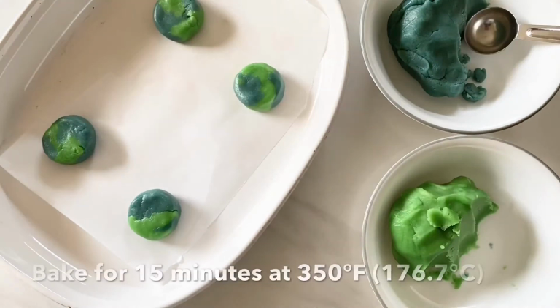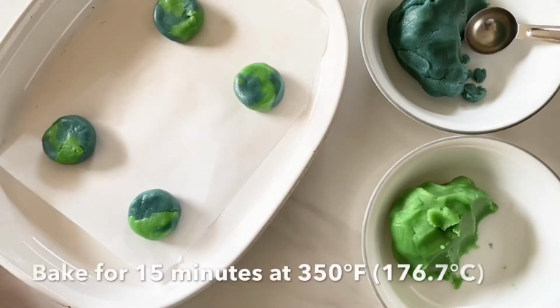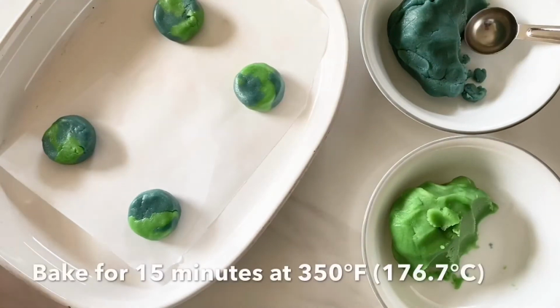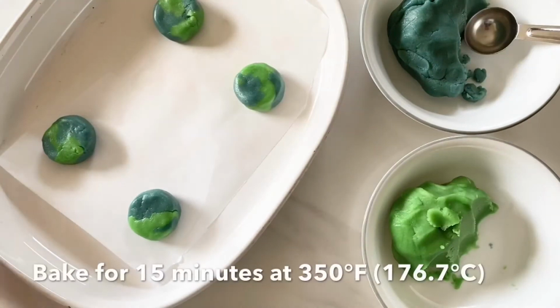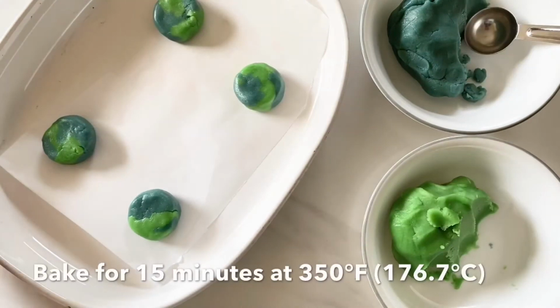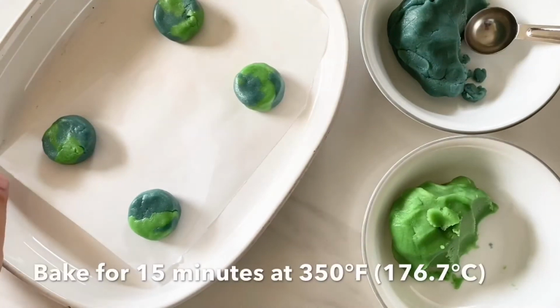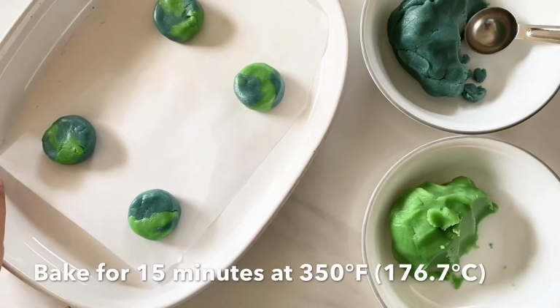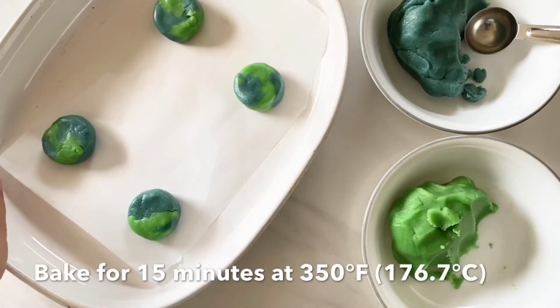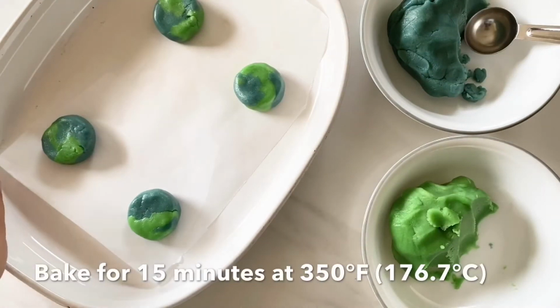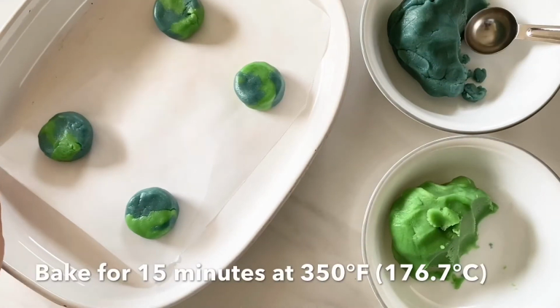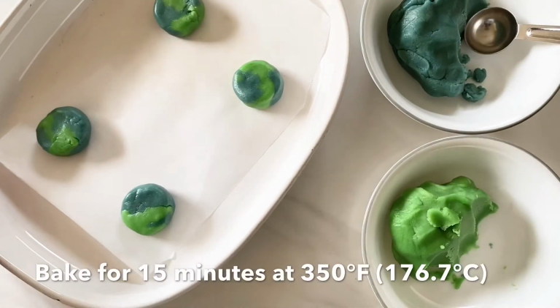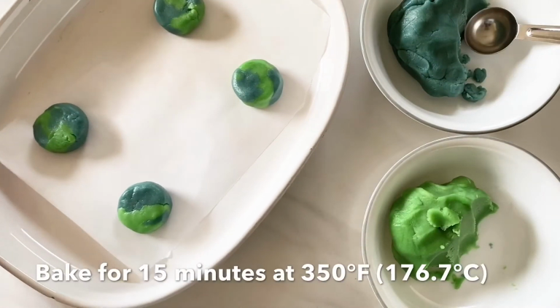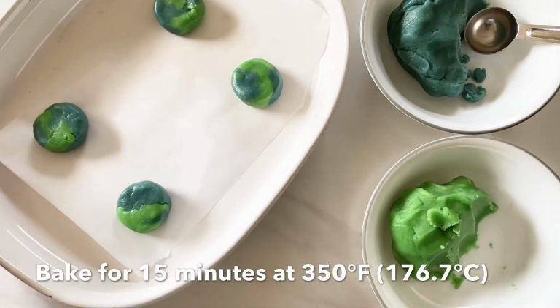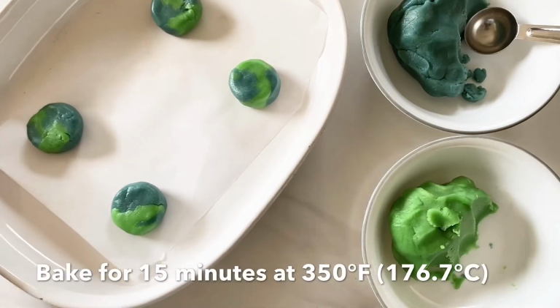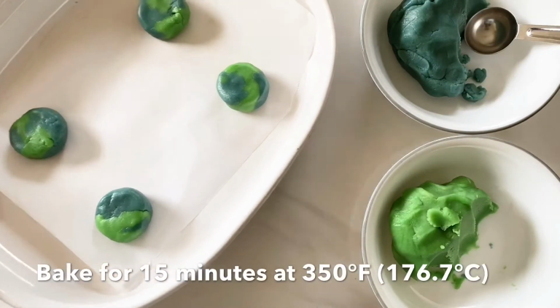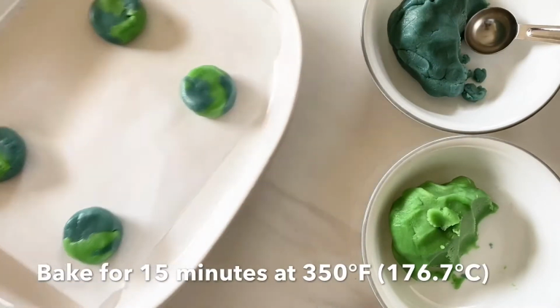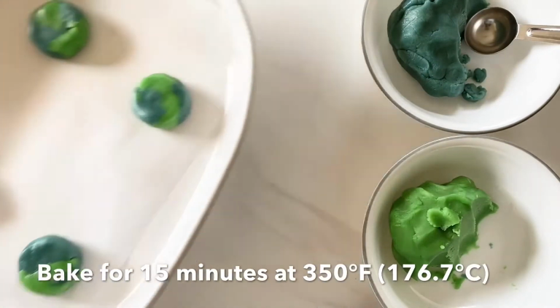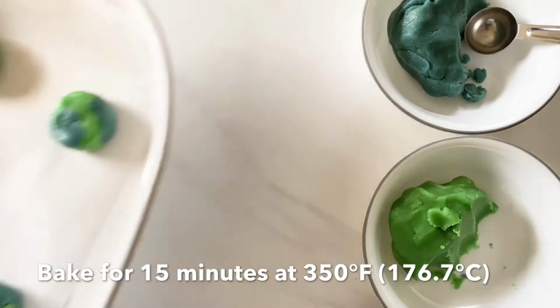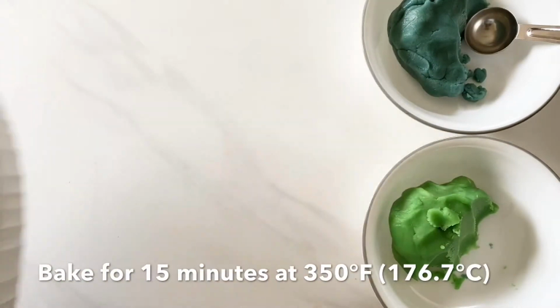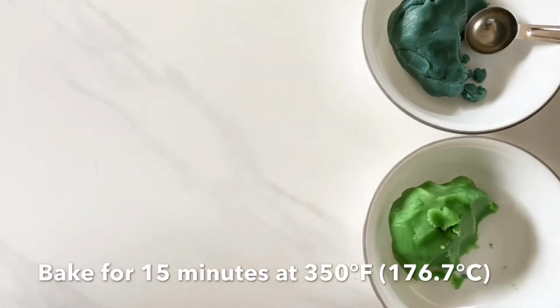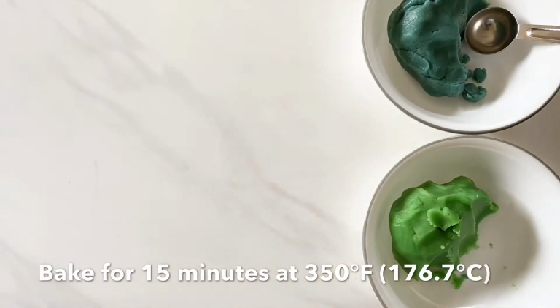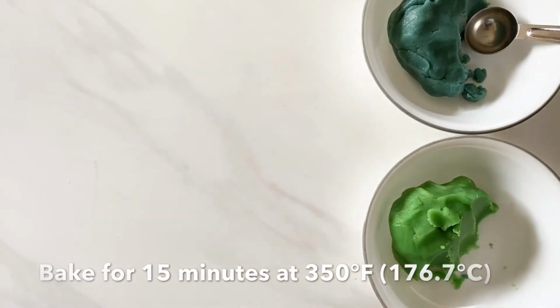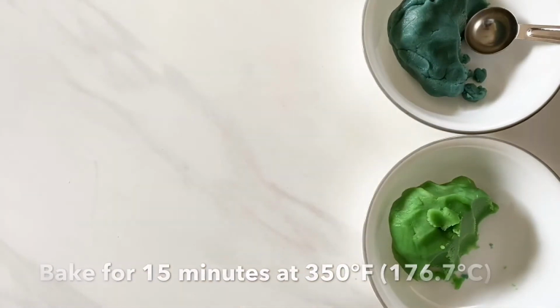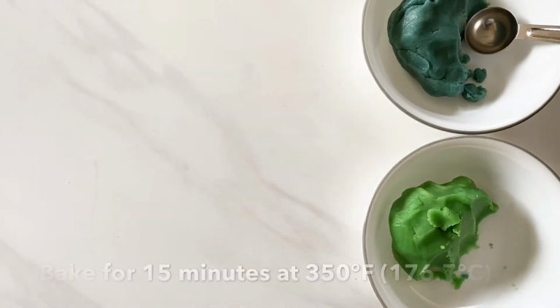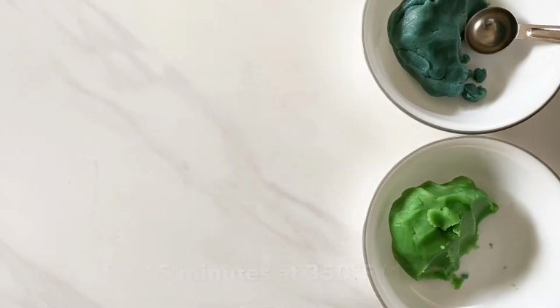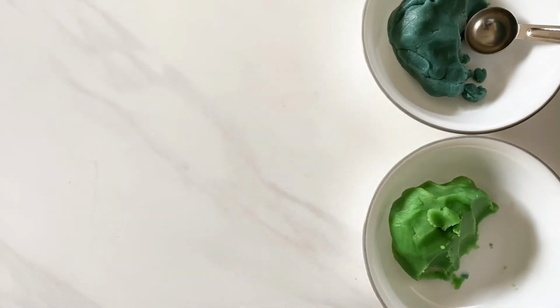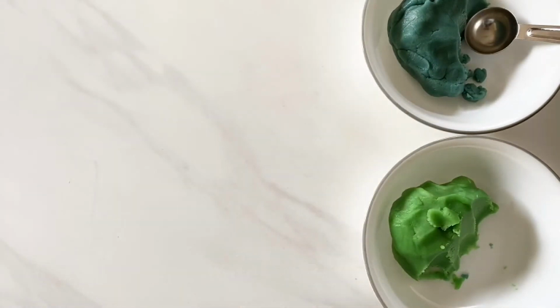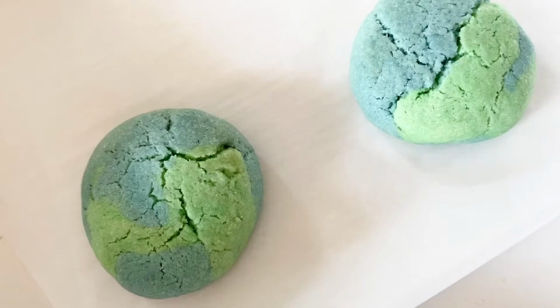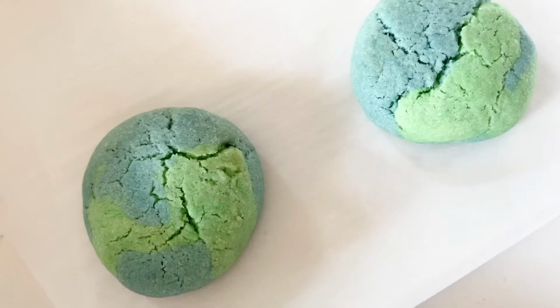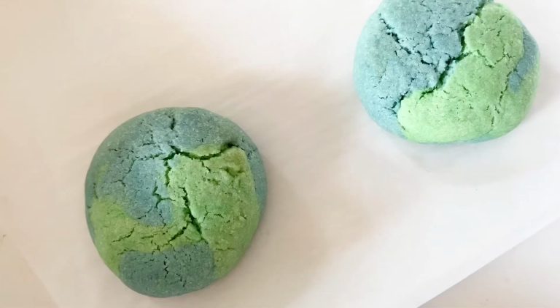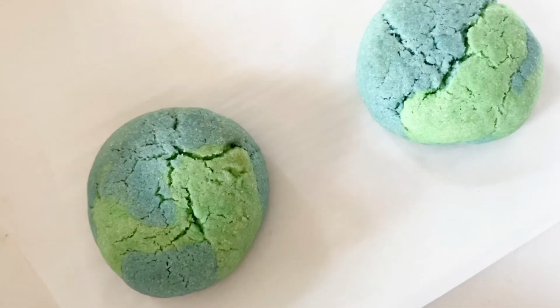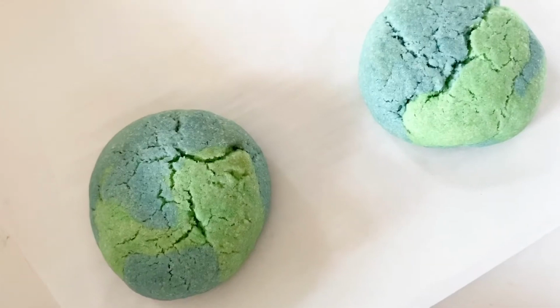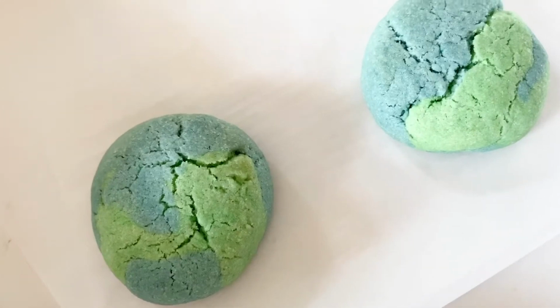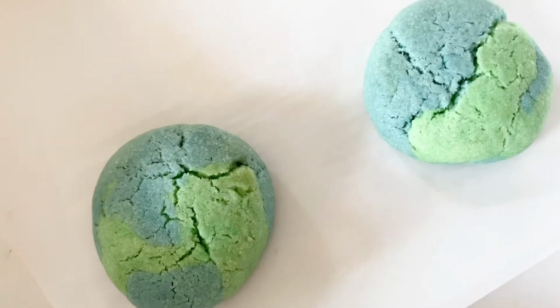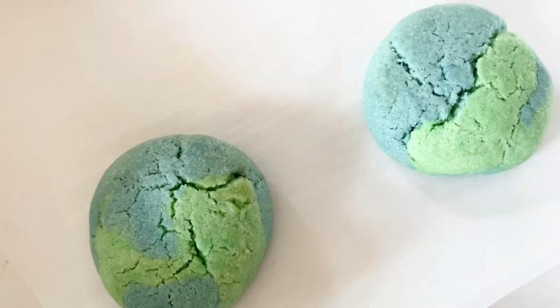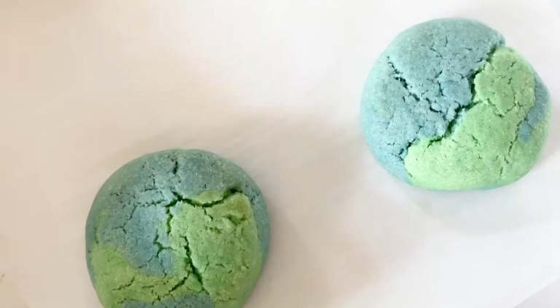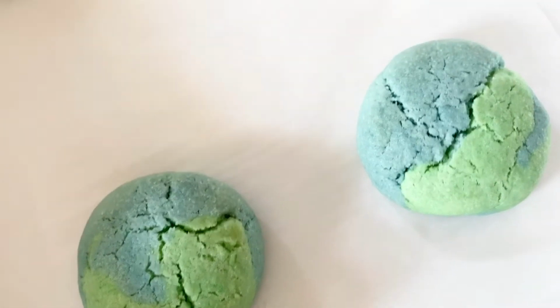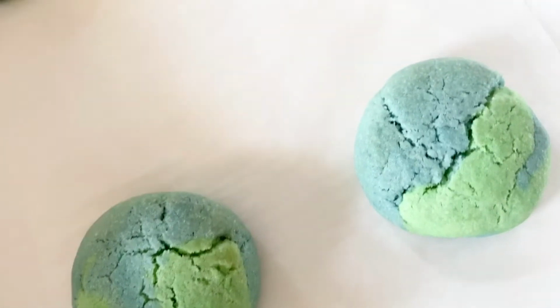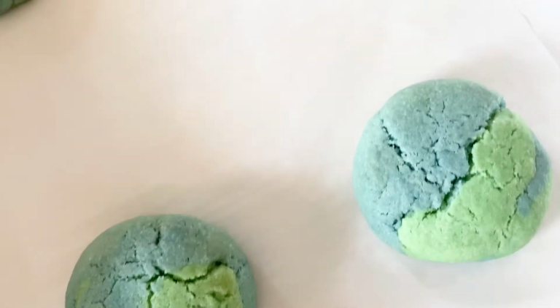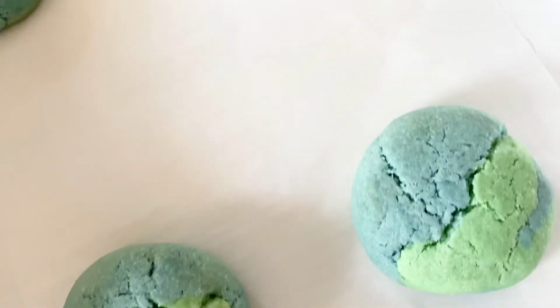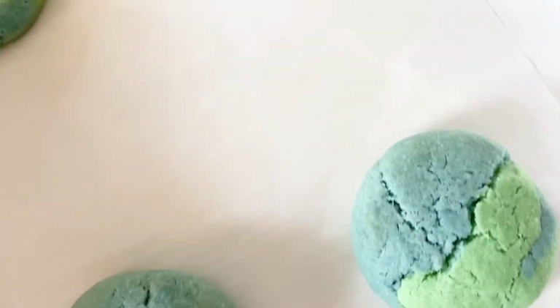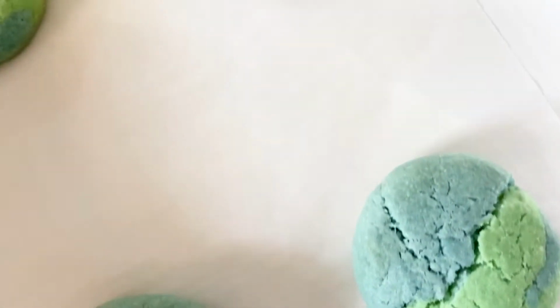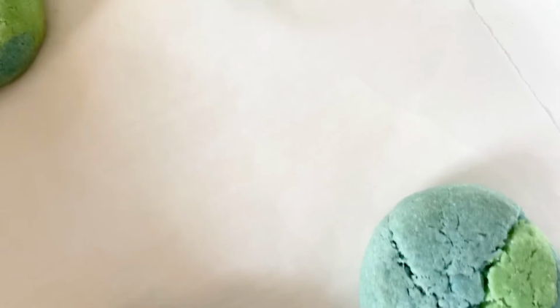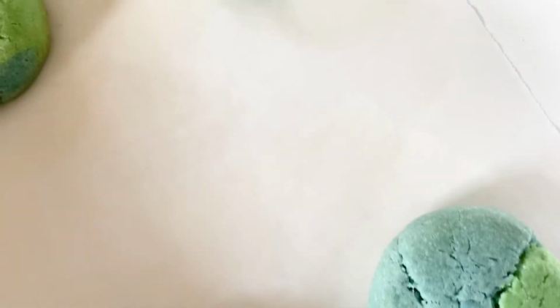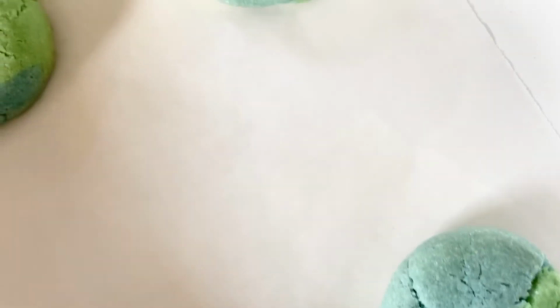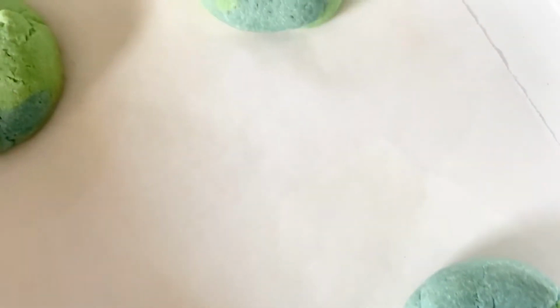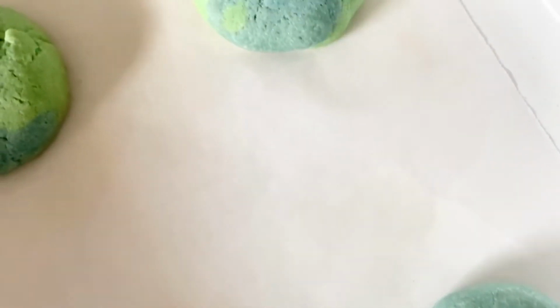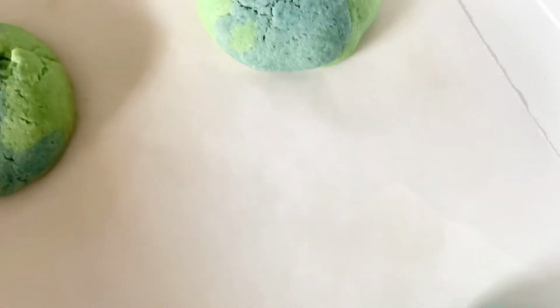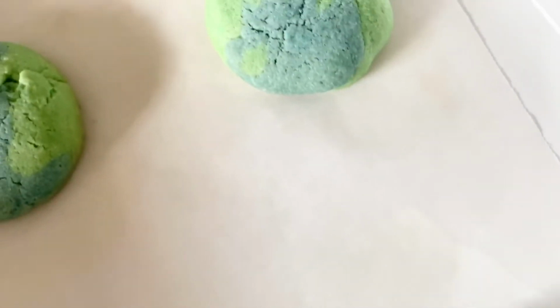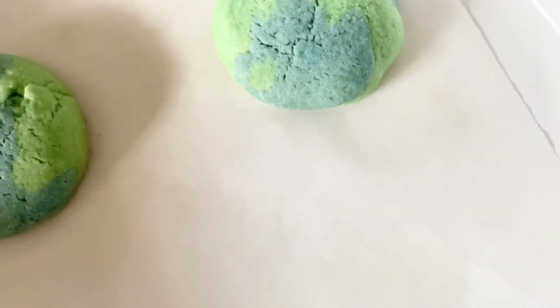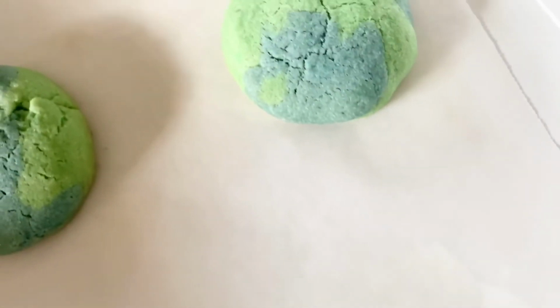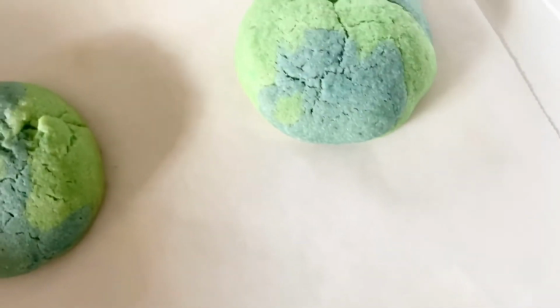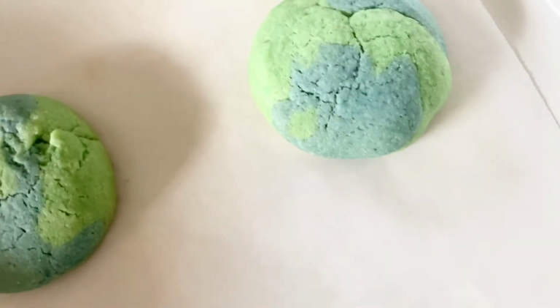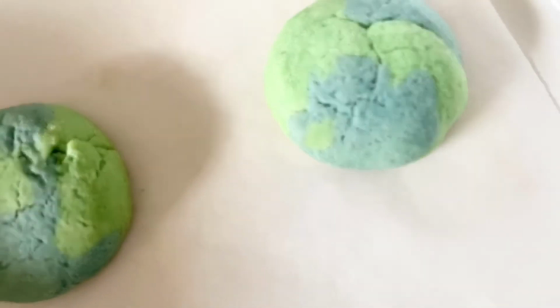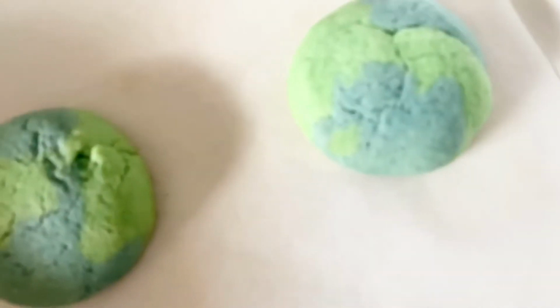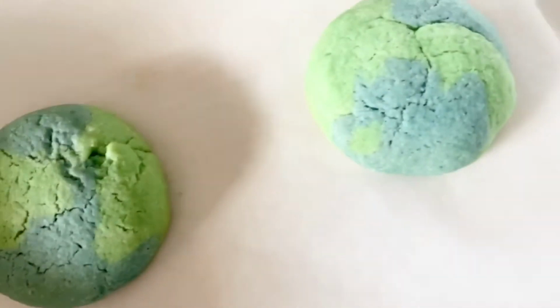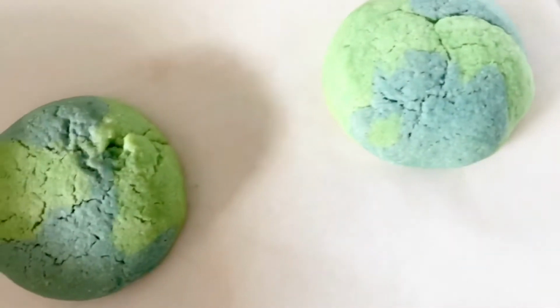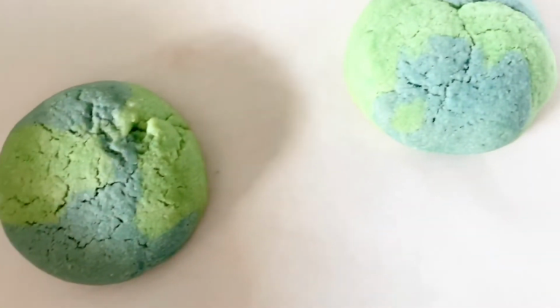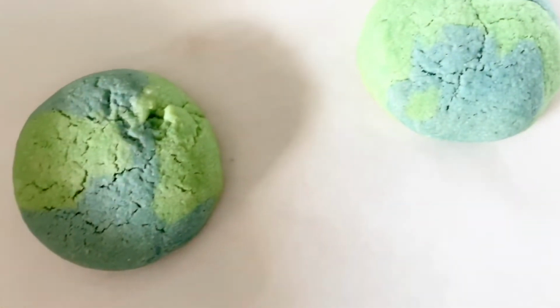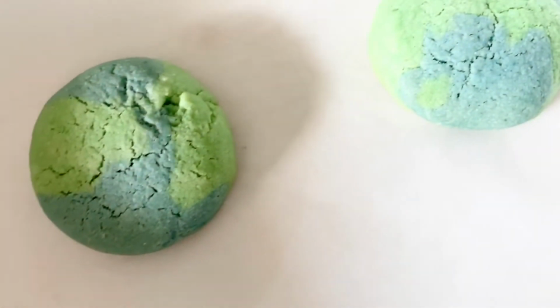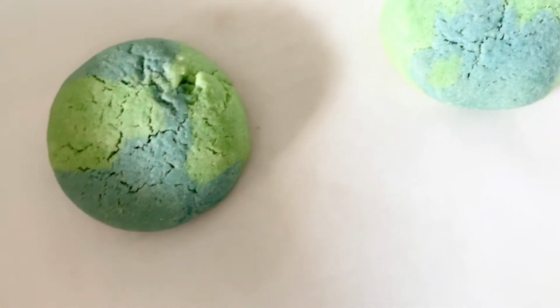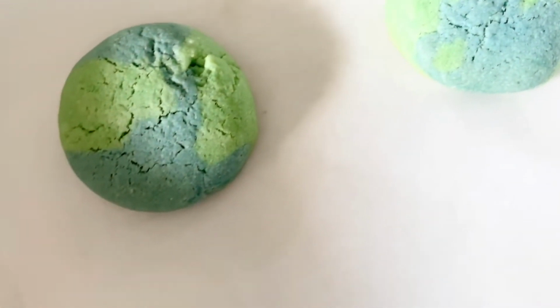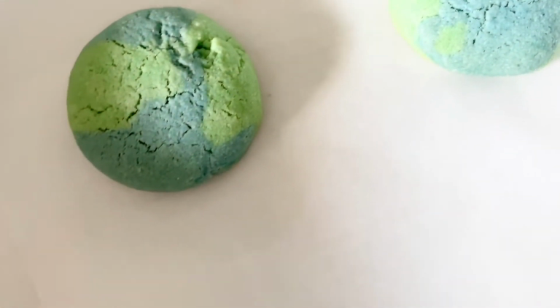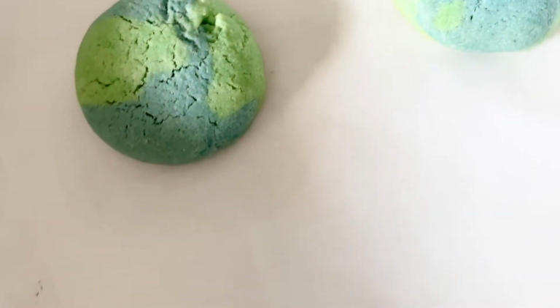Pop them in the oven and bake for 15 minutes at 350 degrees Fahrenheit. Once the cookies are done, let them cool and enjoy!